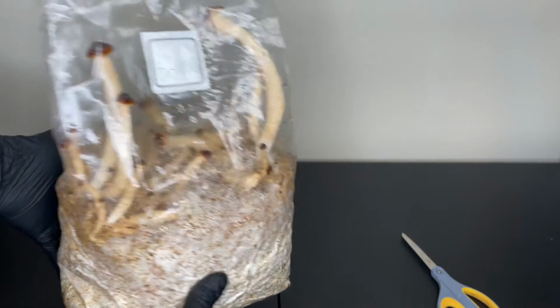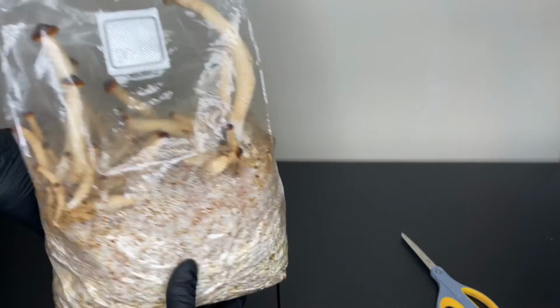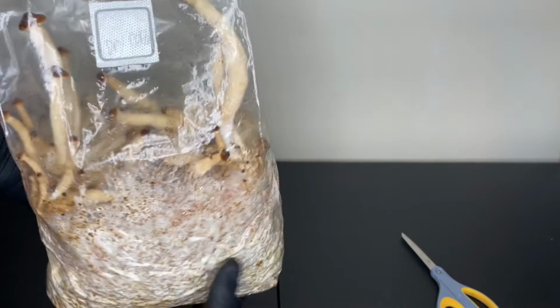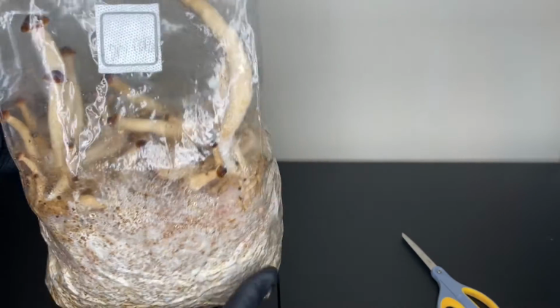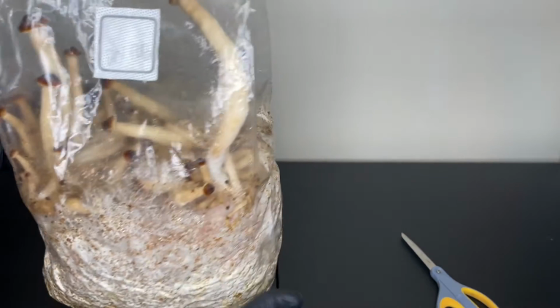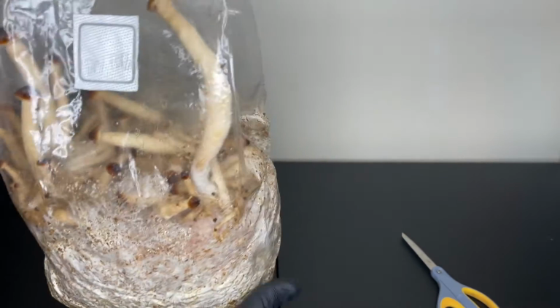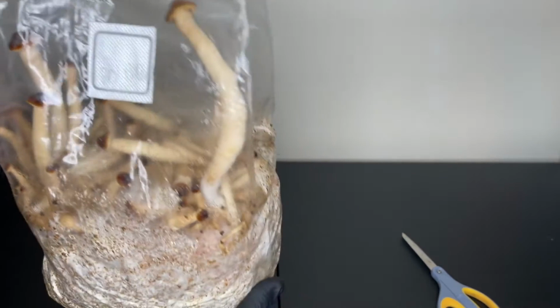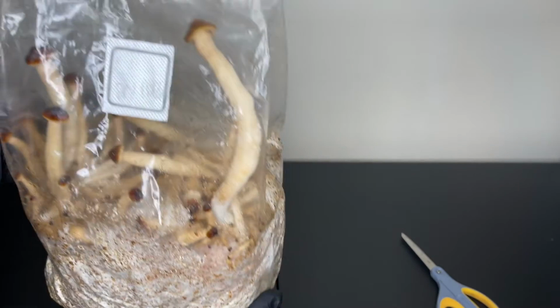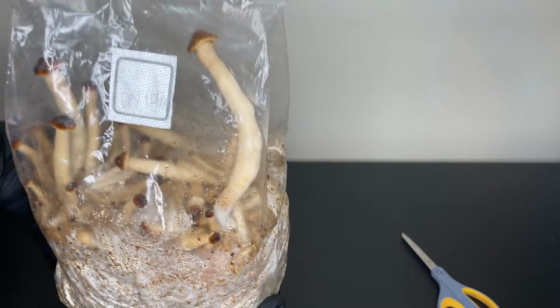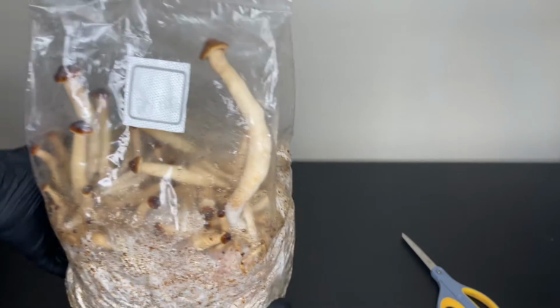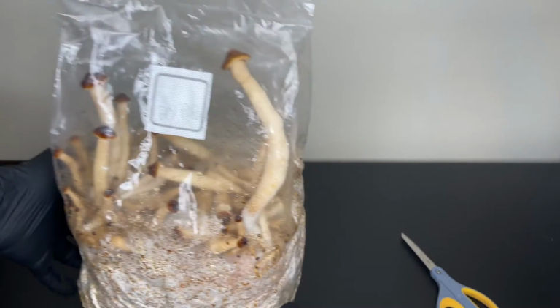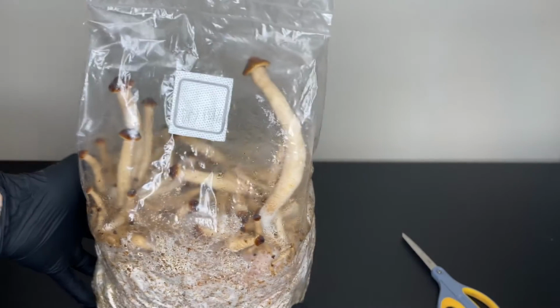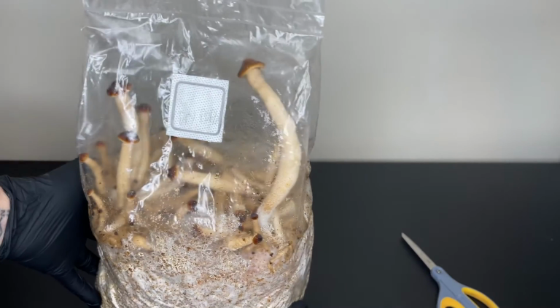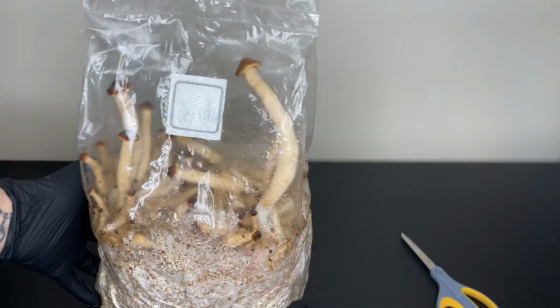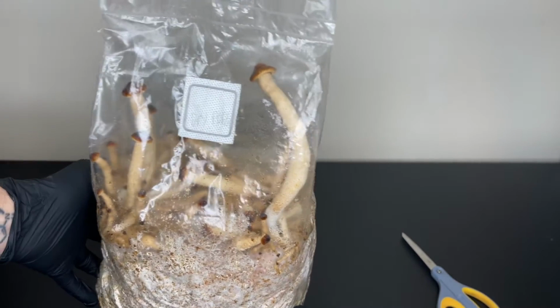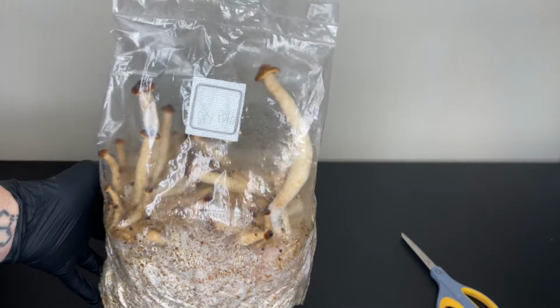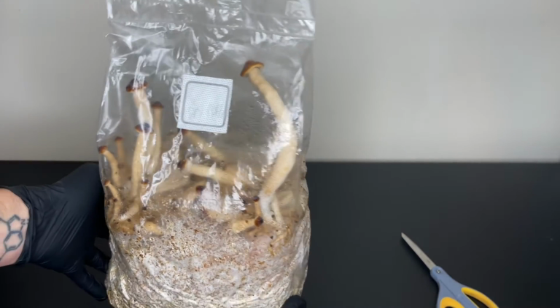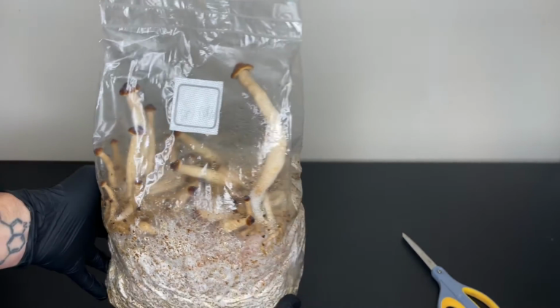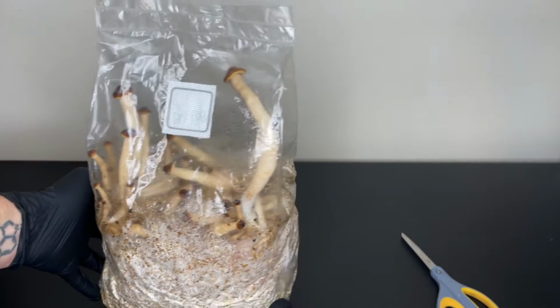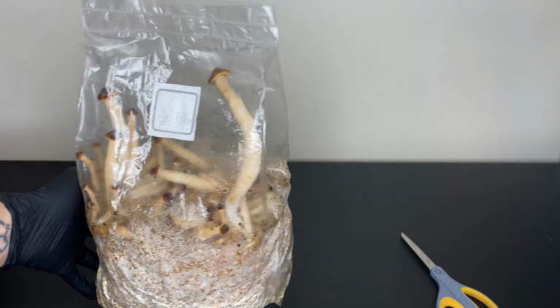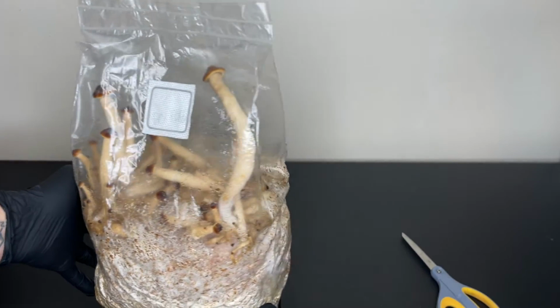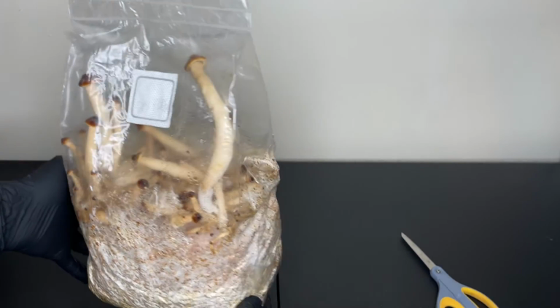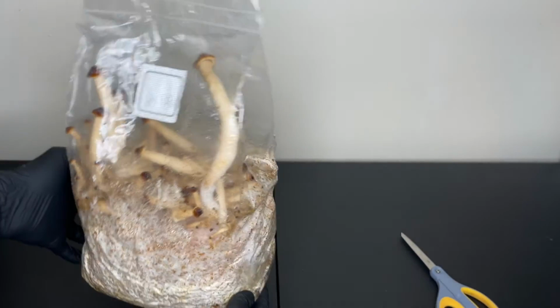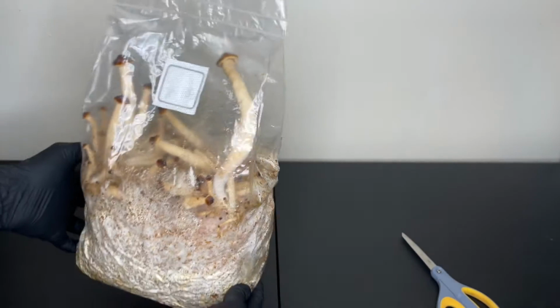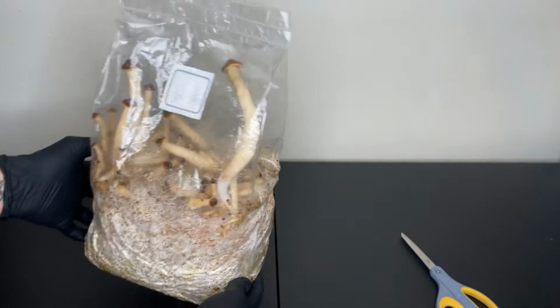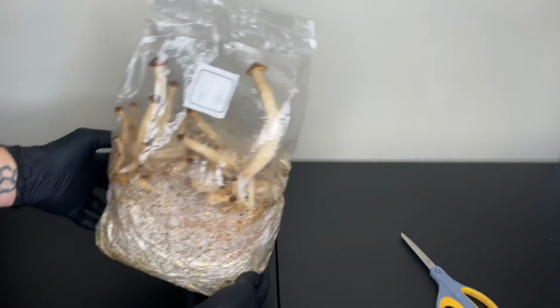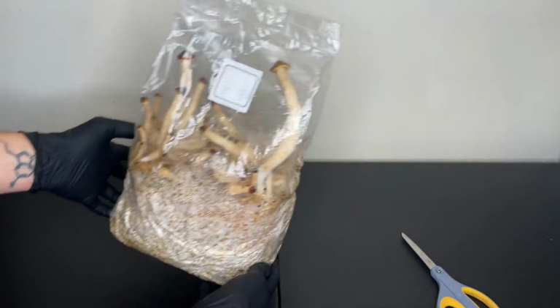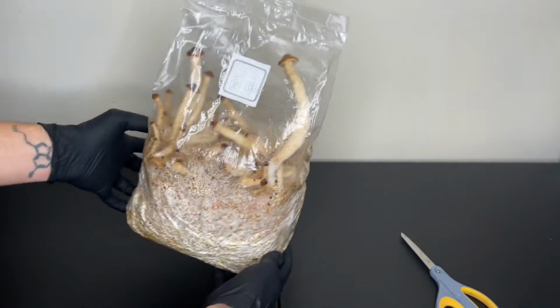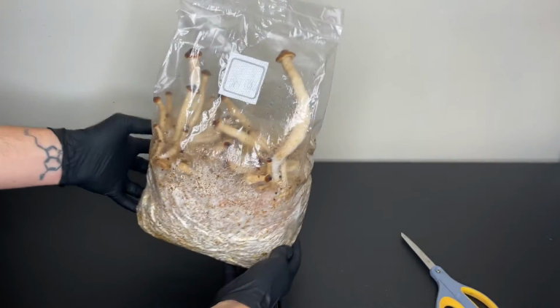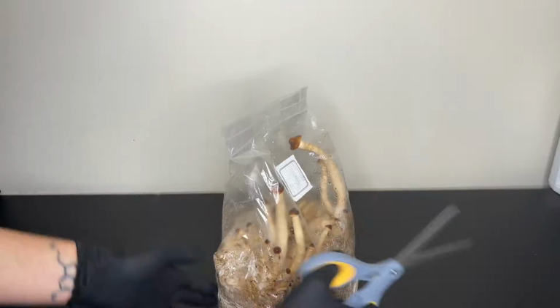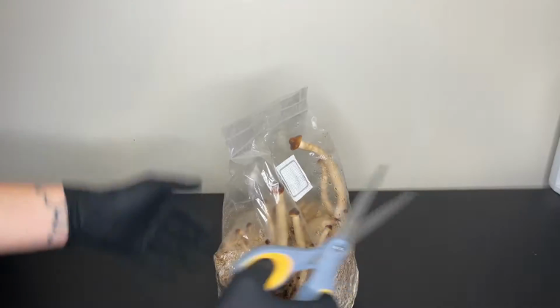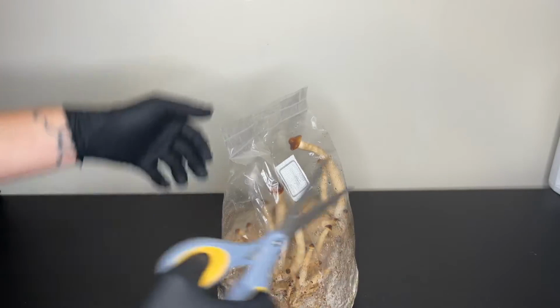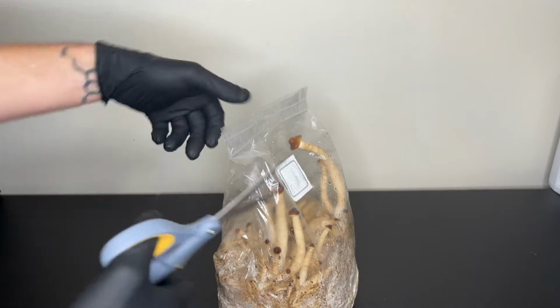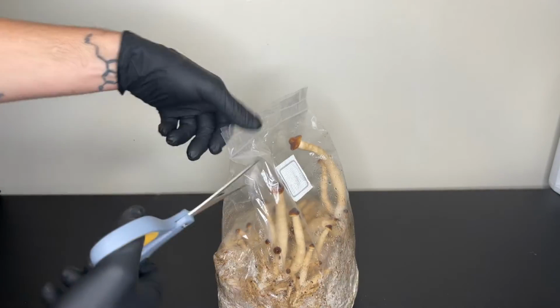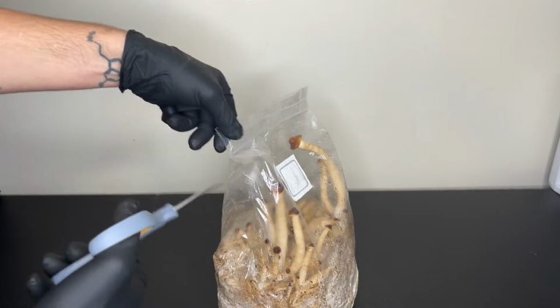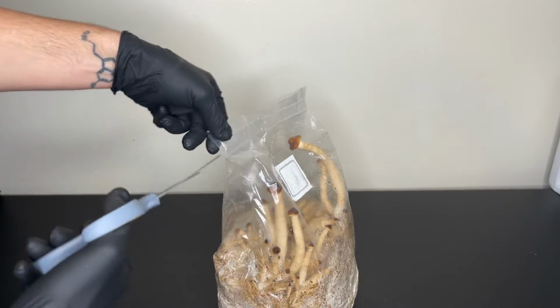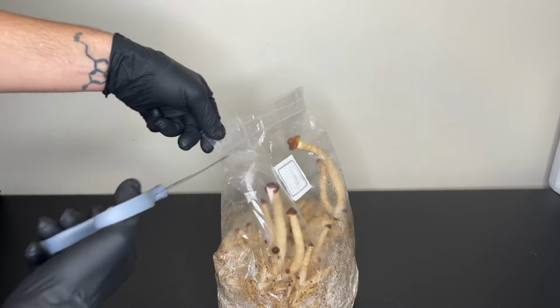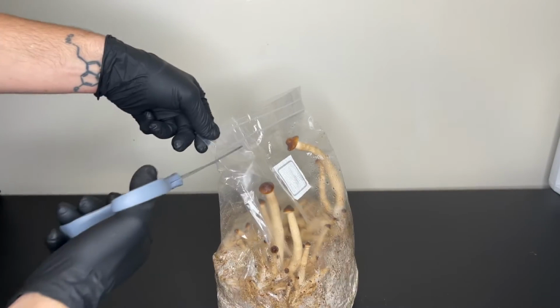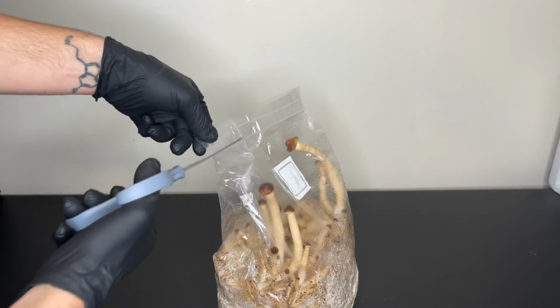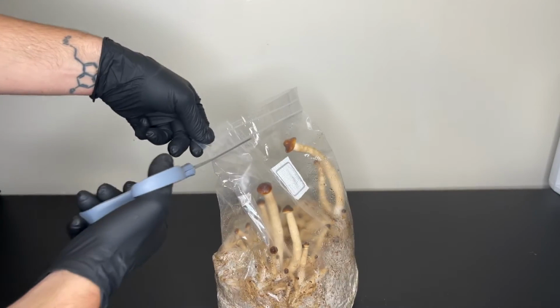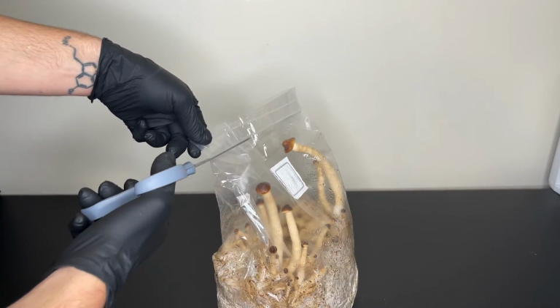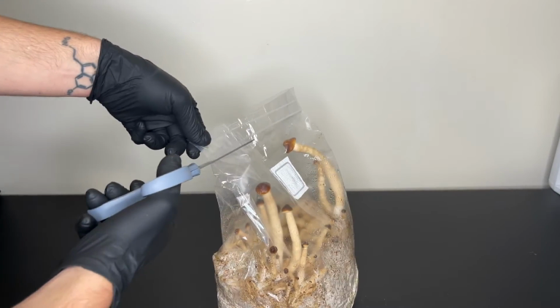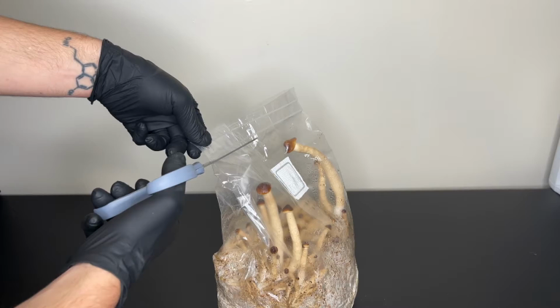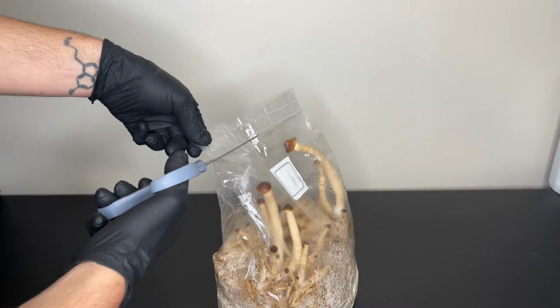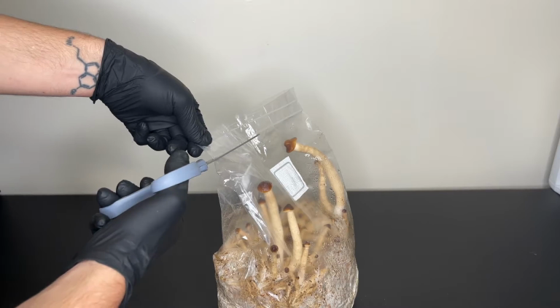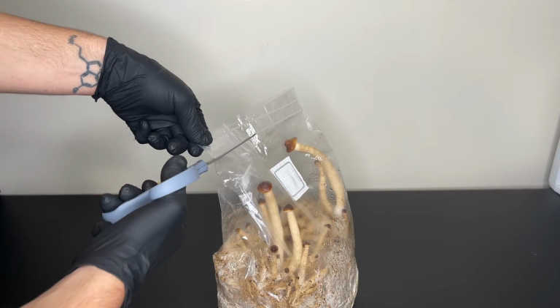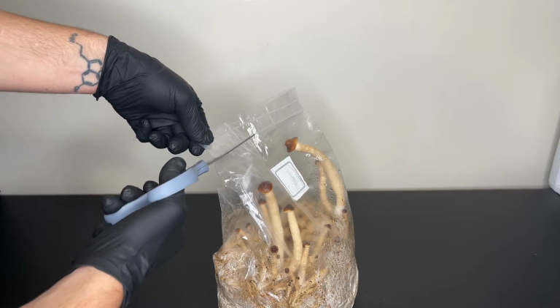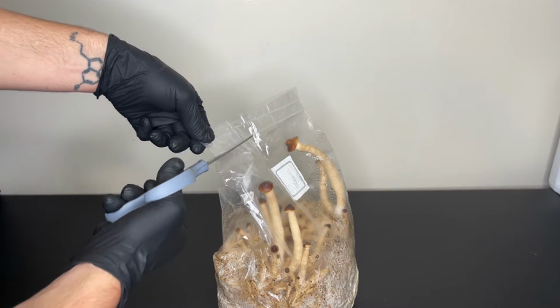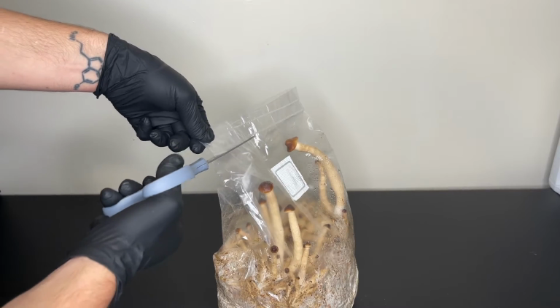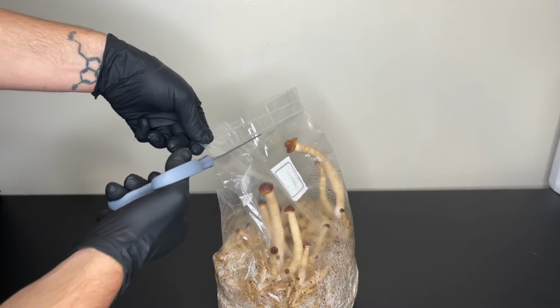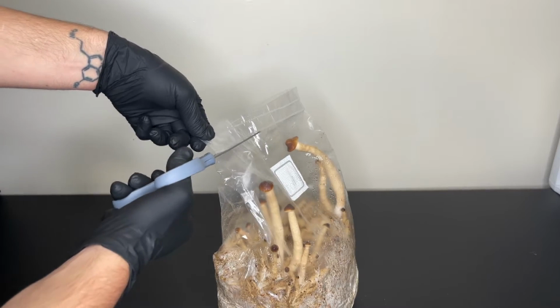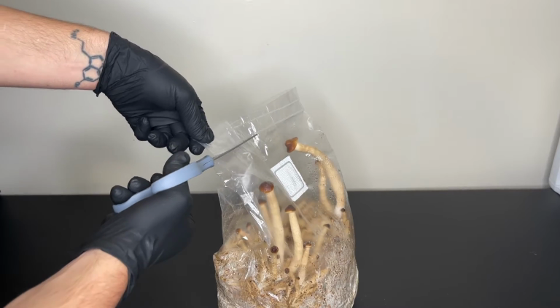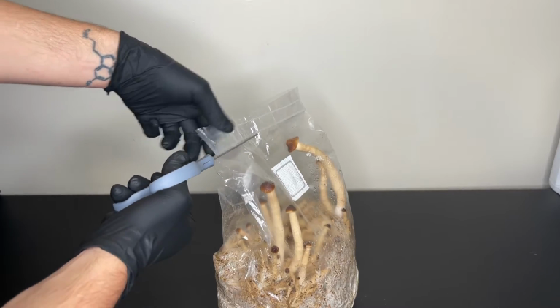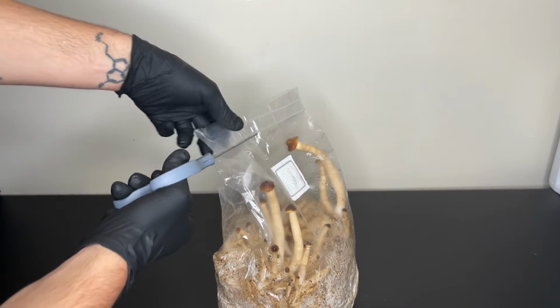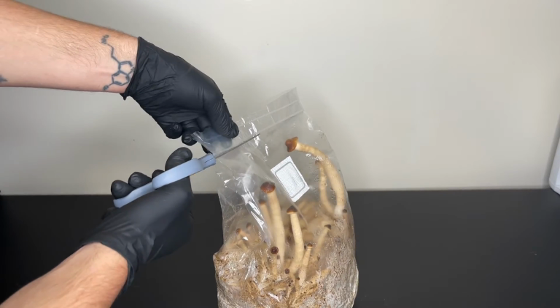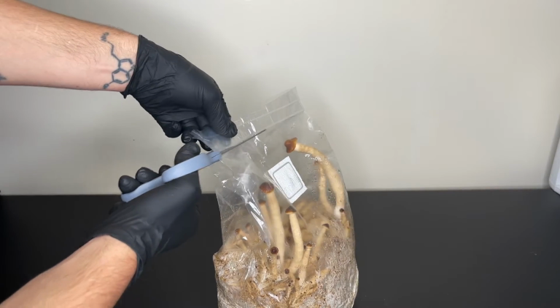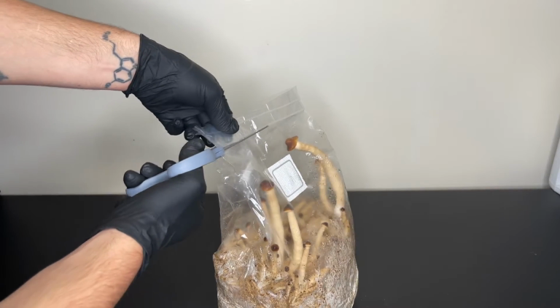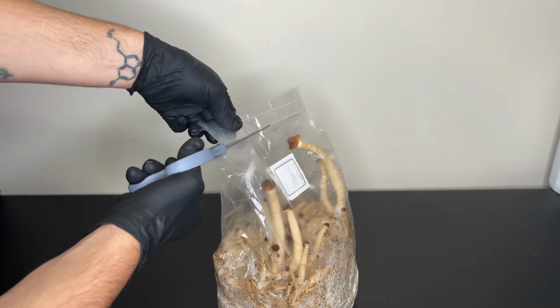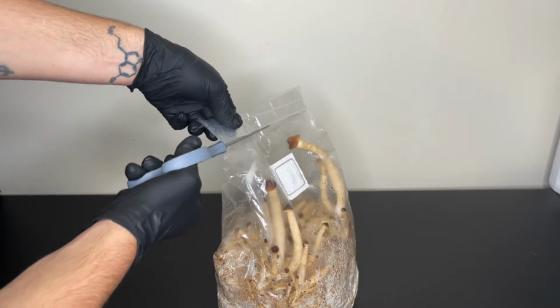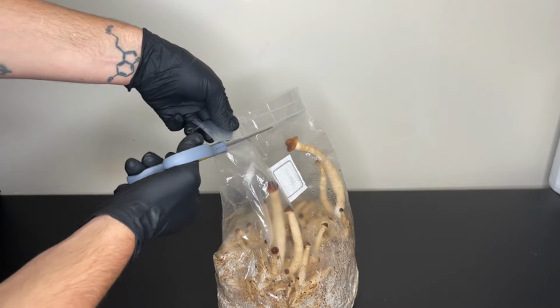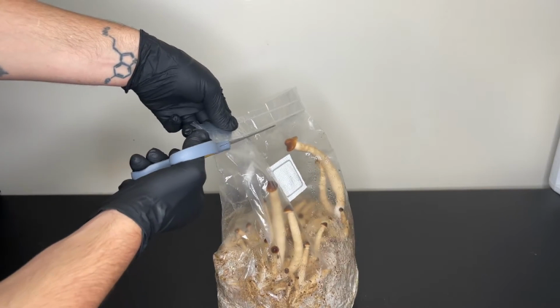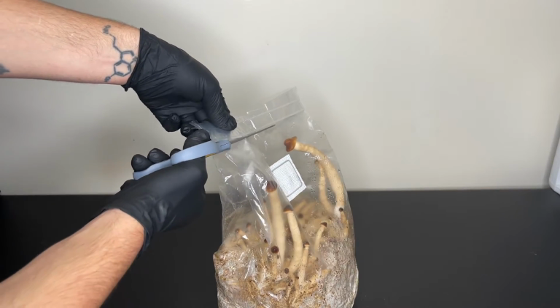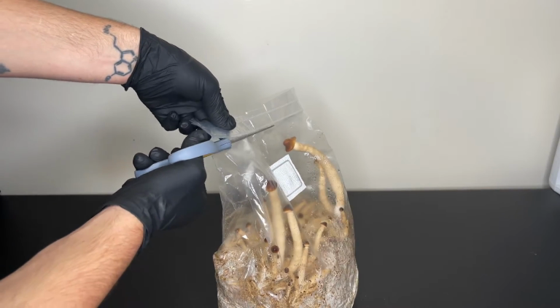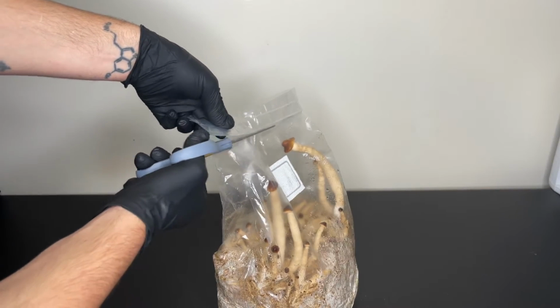Welcome back to Spore and Sprout. In this video I wanted to quickly show you this bag of mushrooms that I grew without a fruiting chamber.